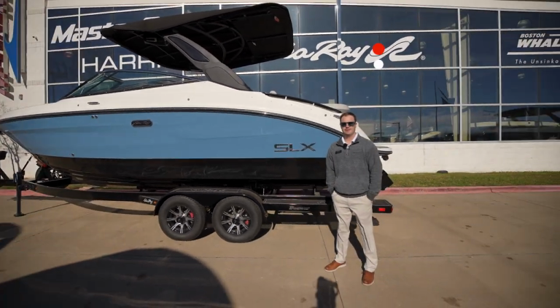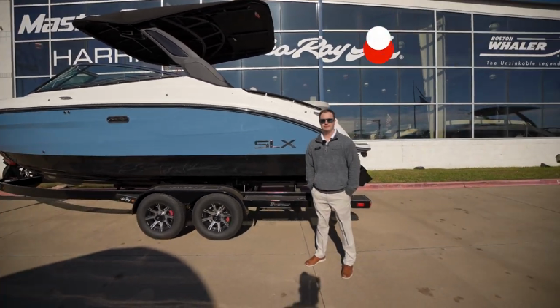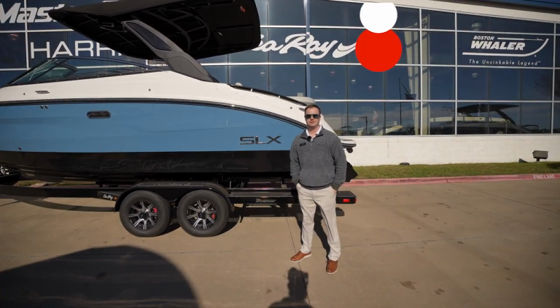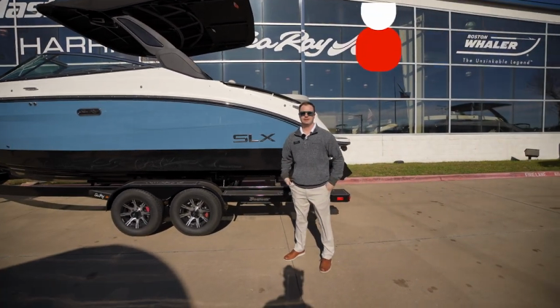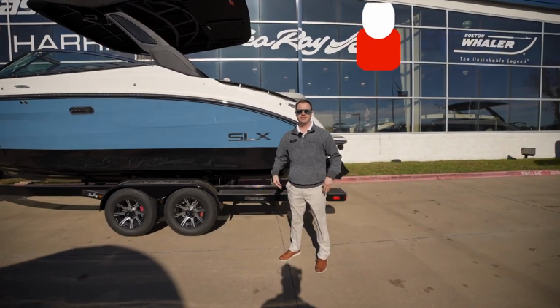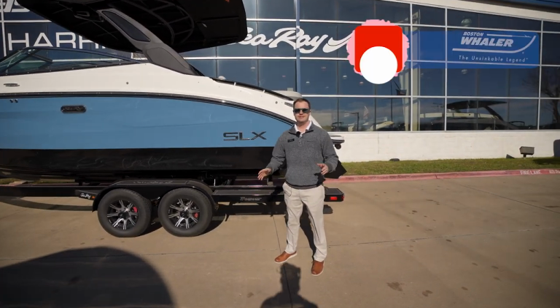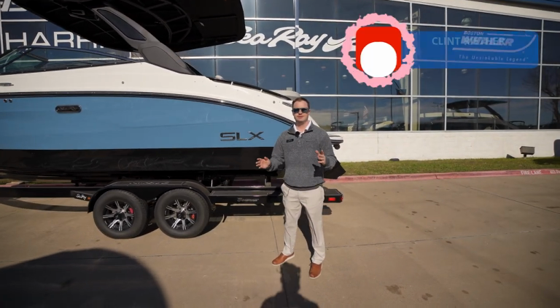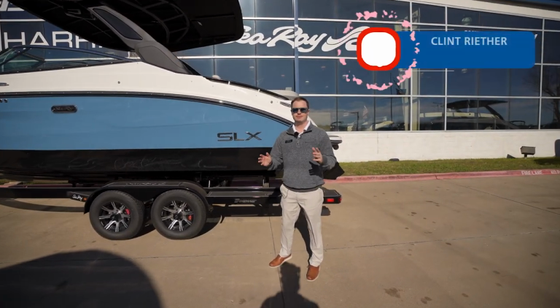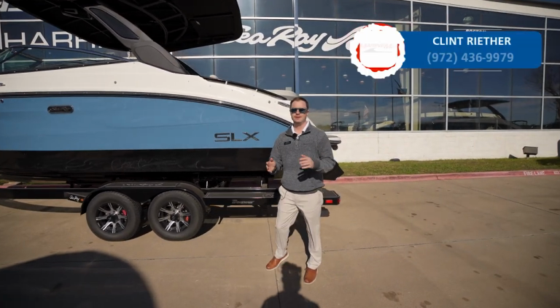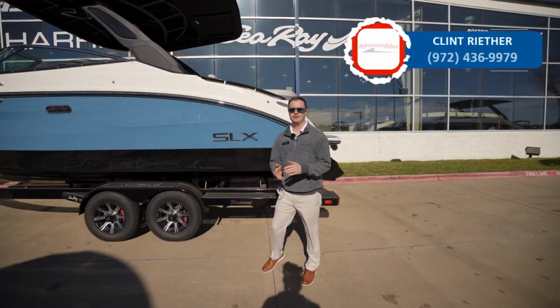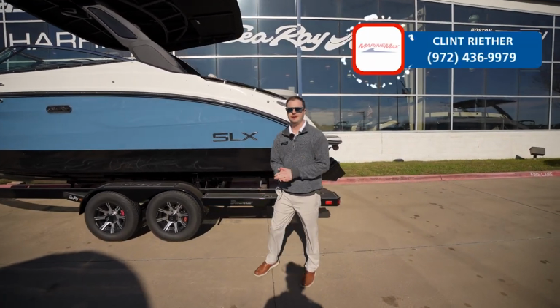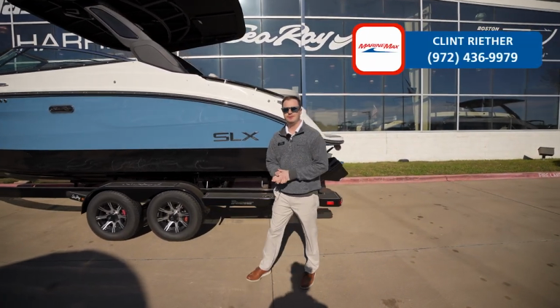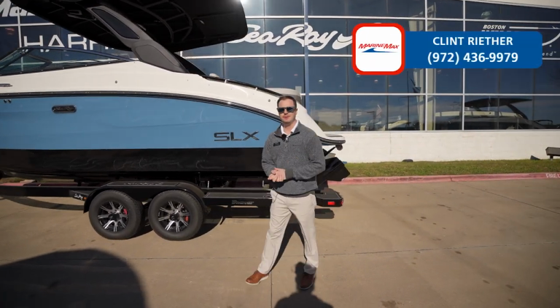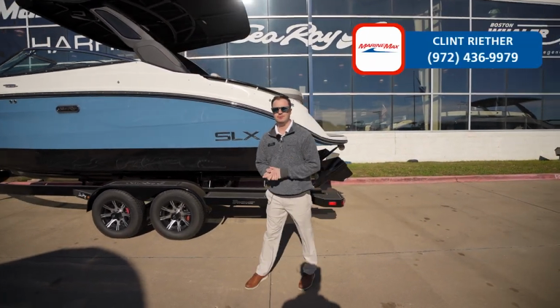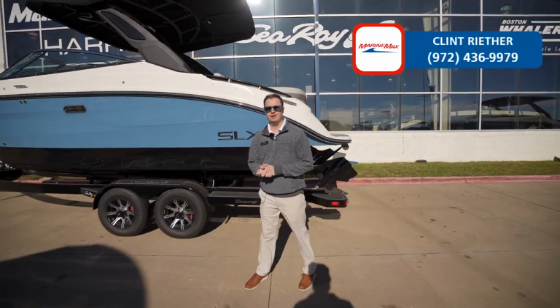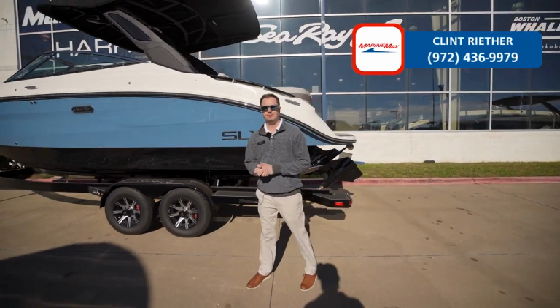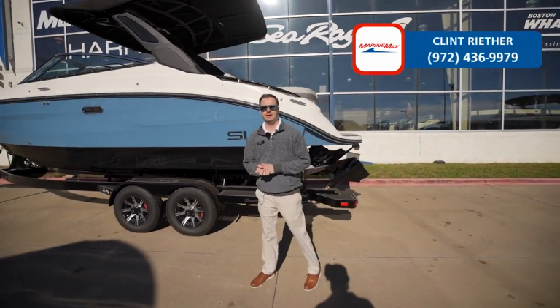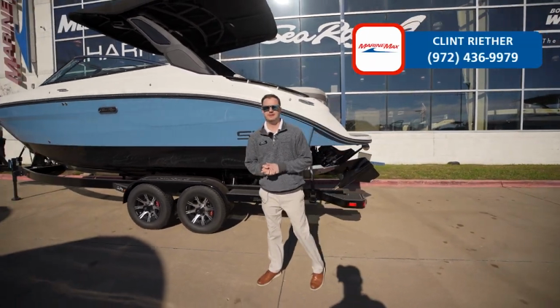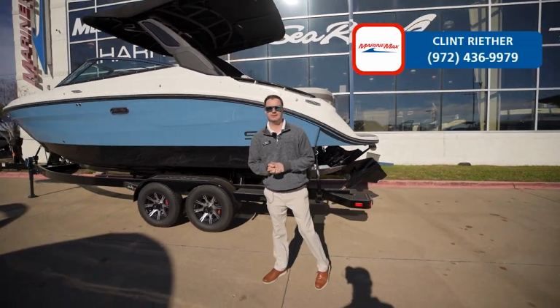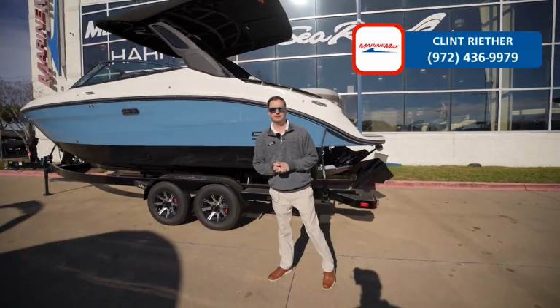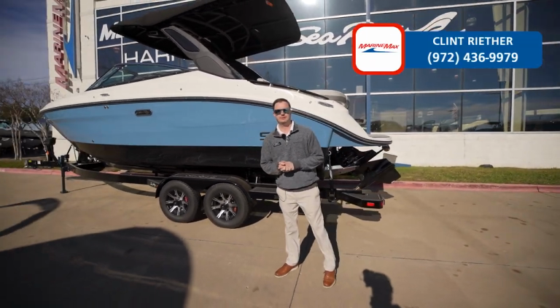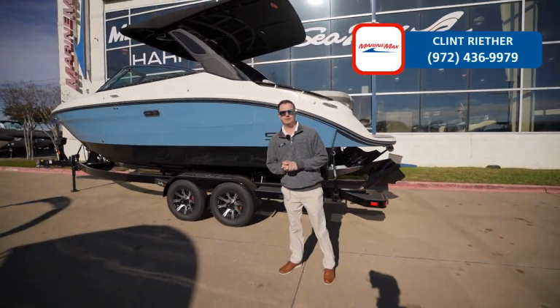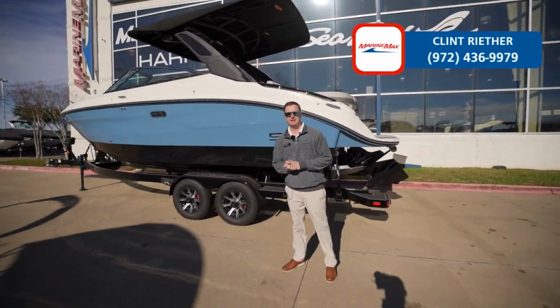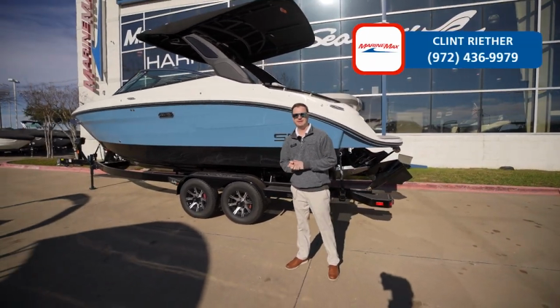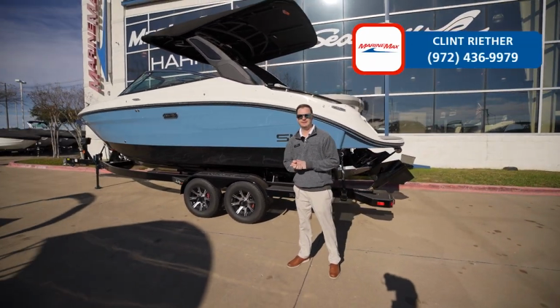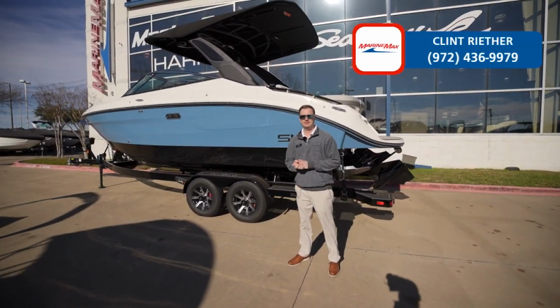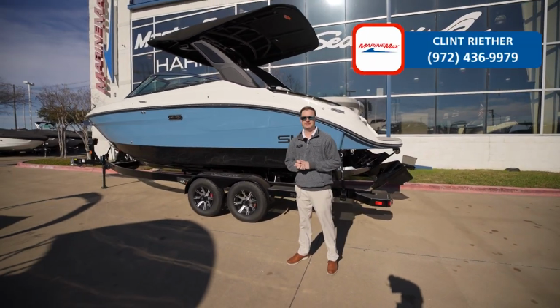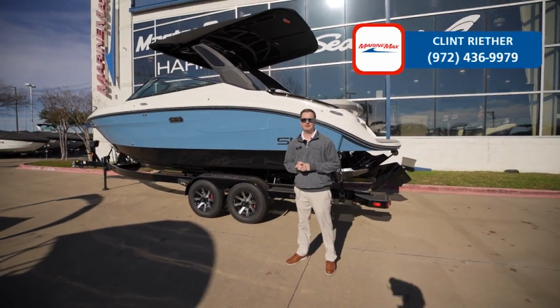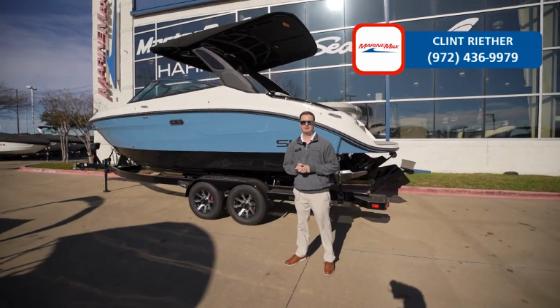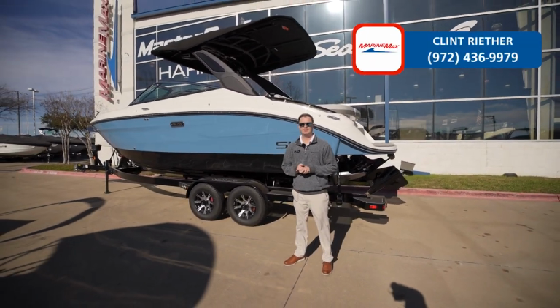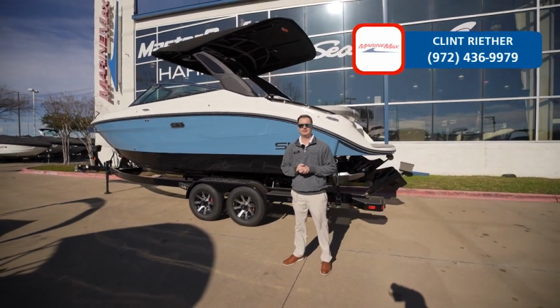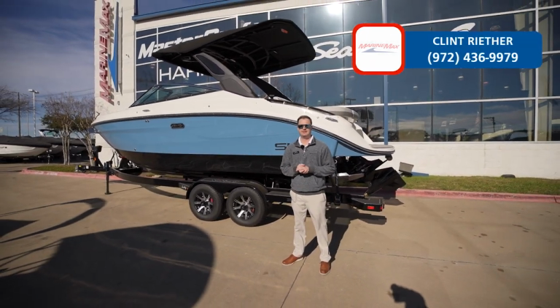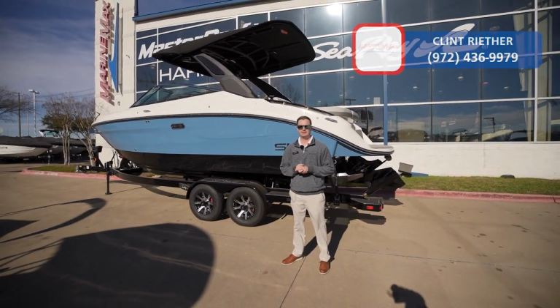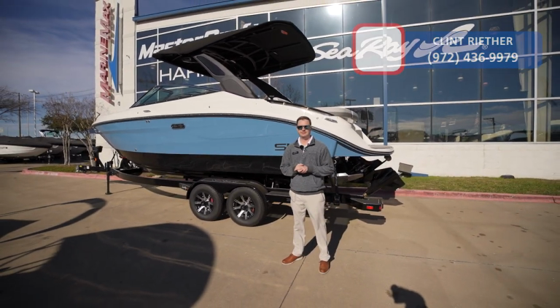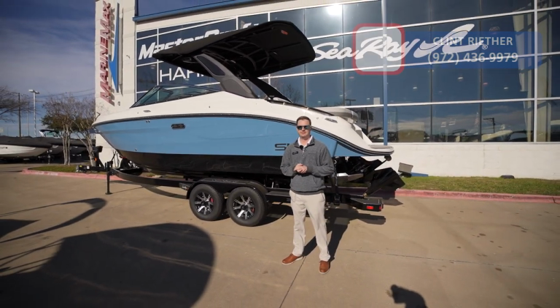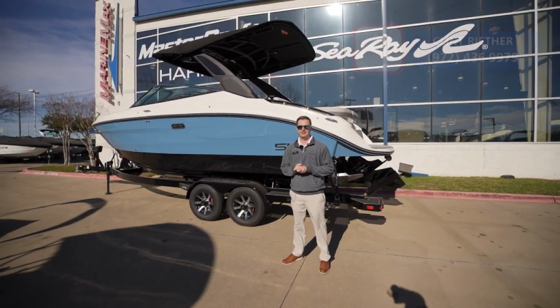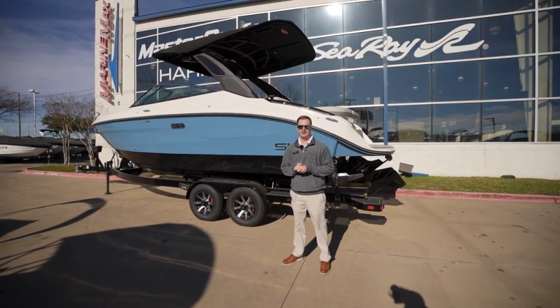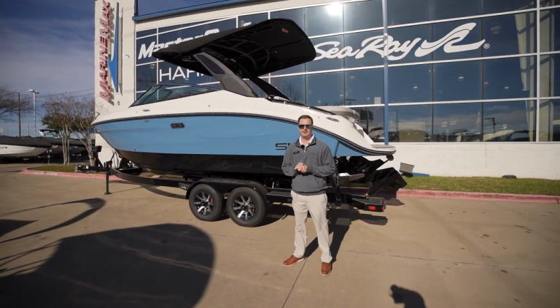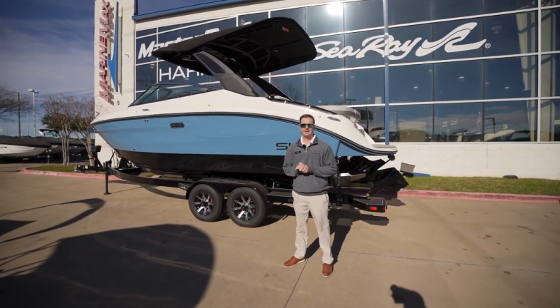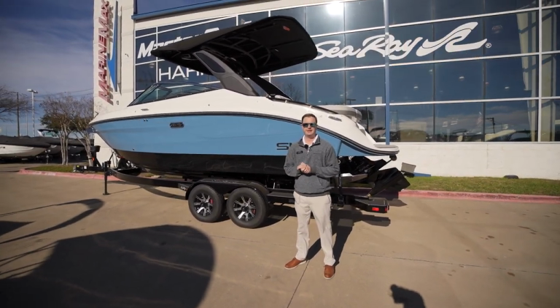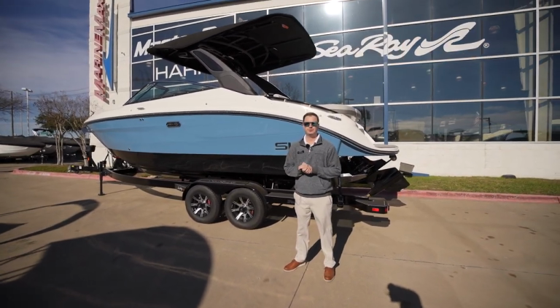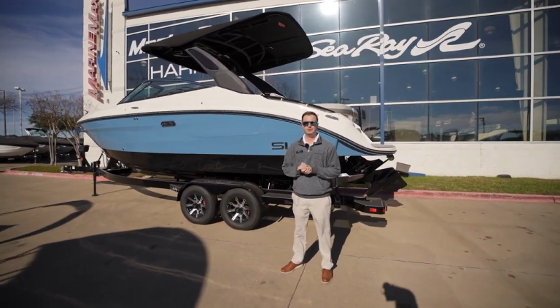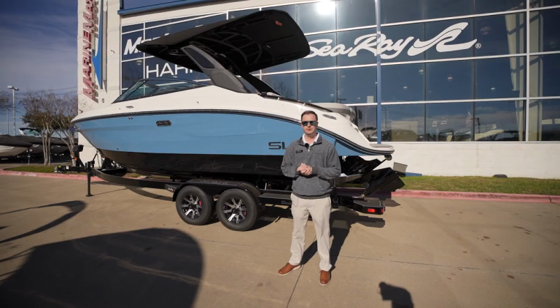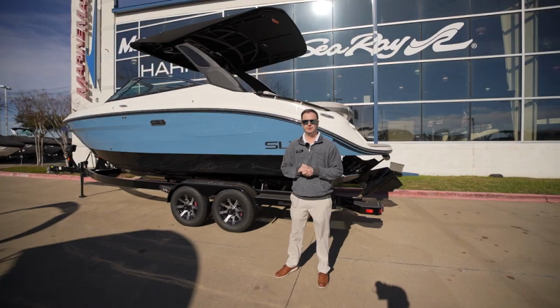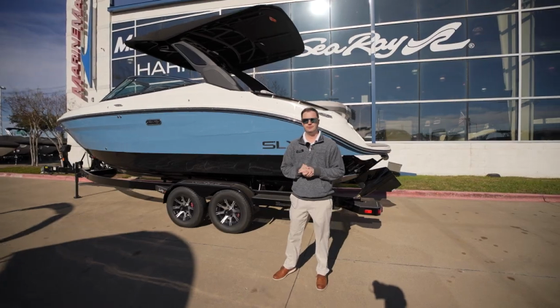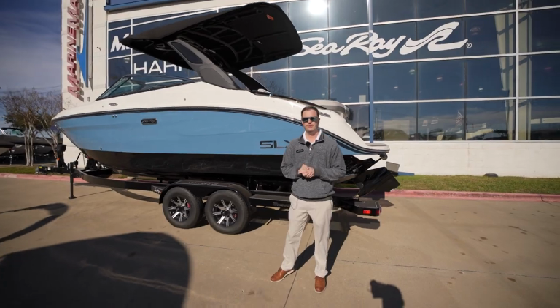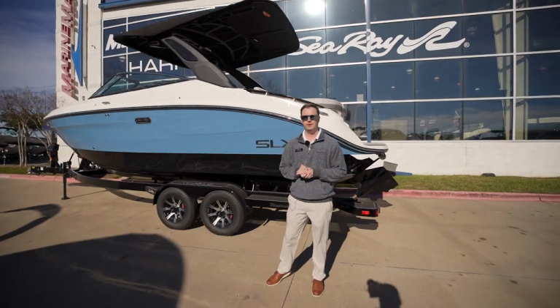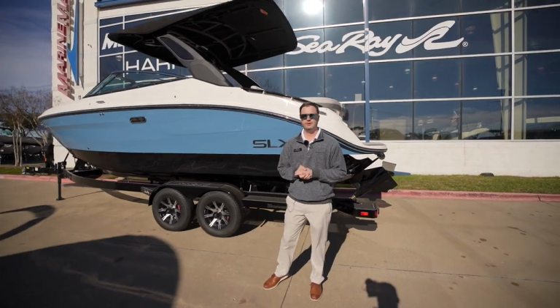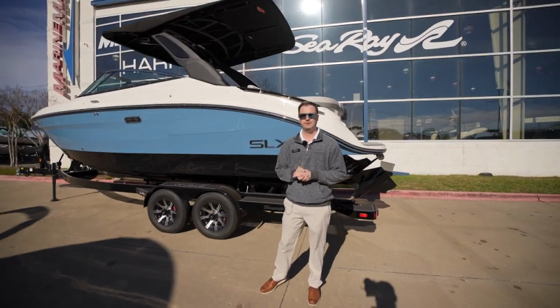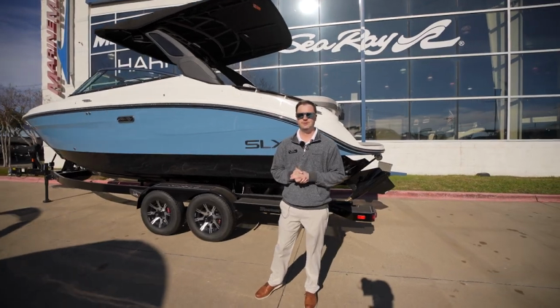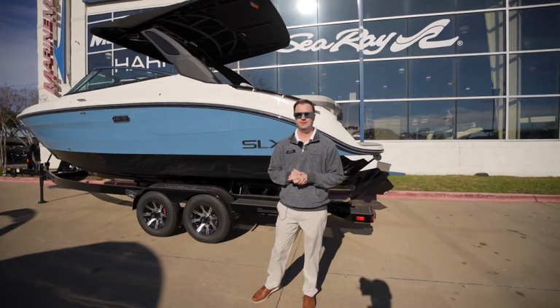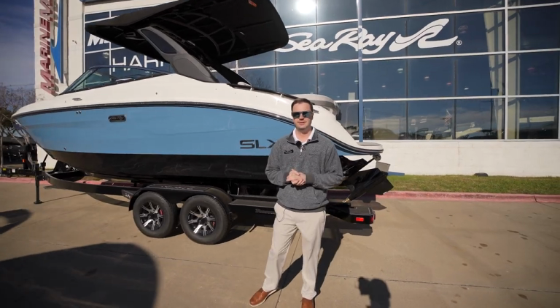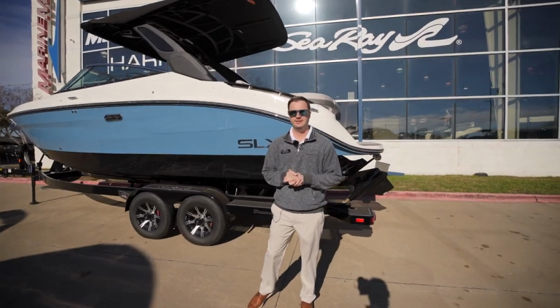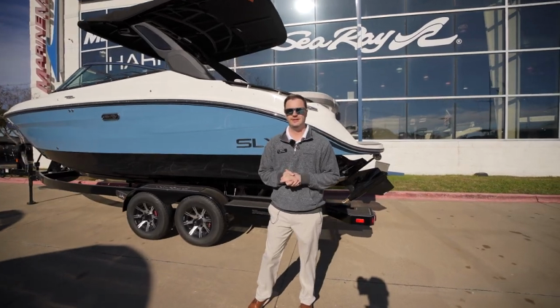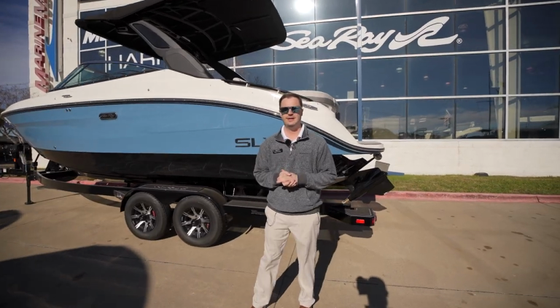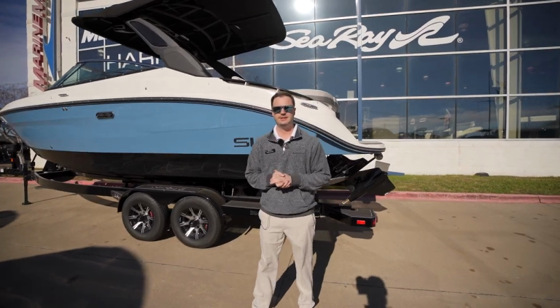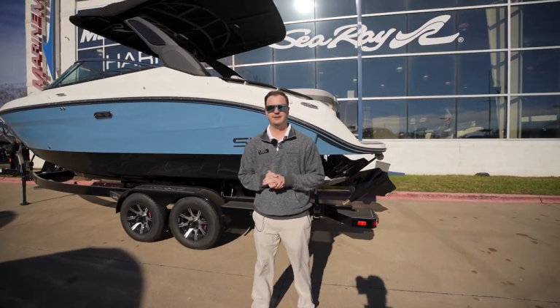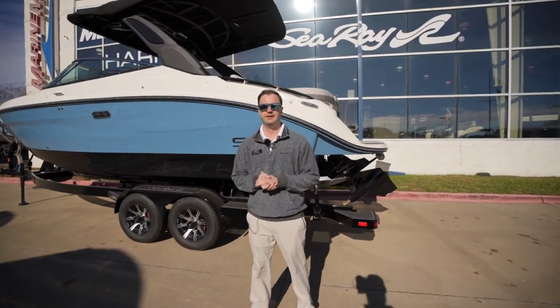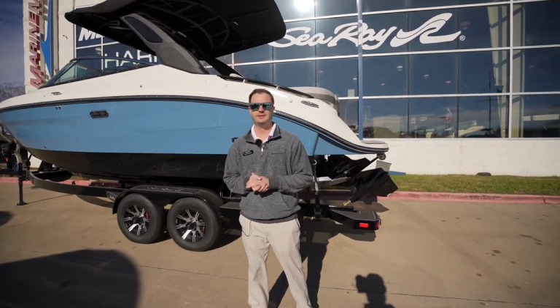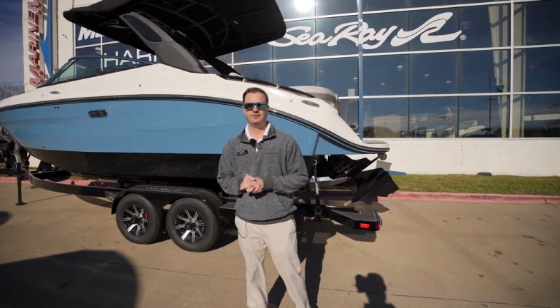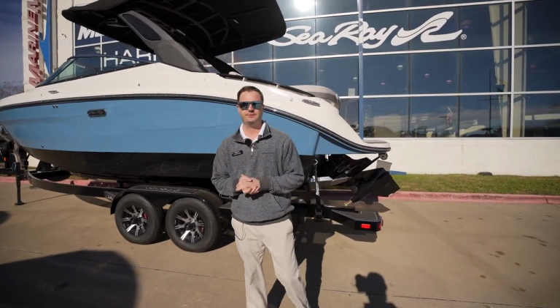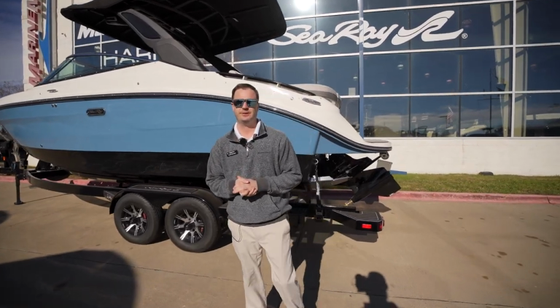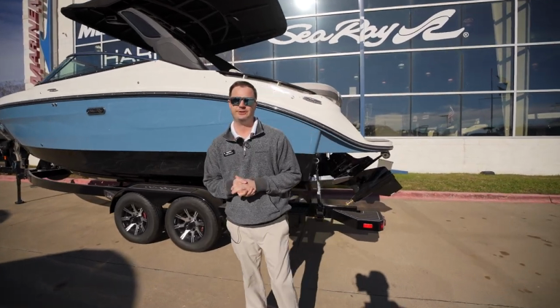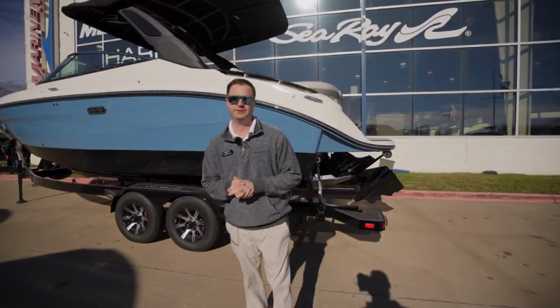What's up guys, Clint Reether here with MarineMax in Lewisville, Texas. Today we're going to check out a 2024 260 SLX Surf Edition.